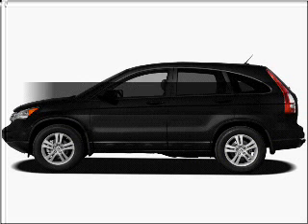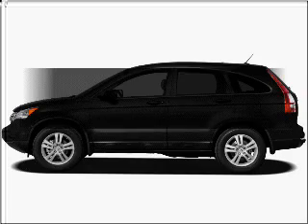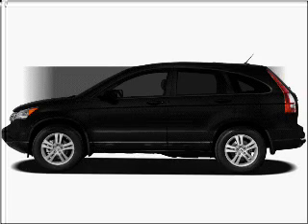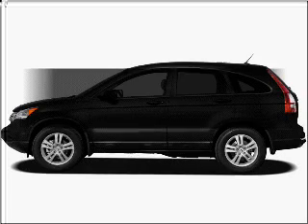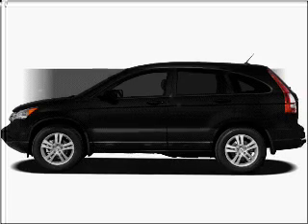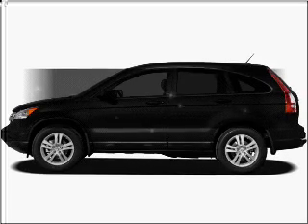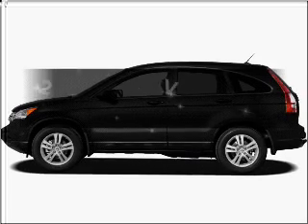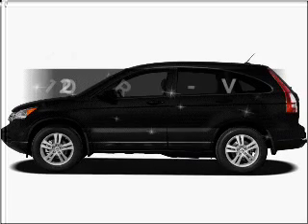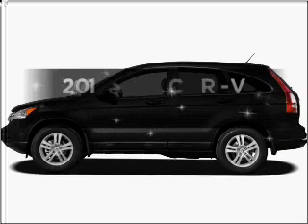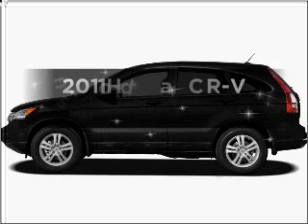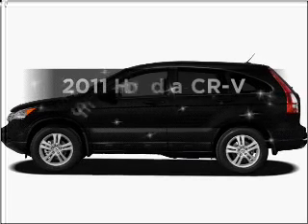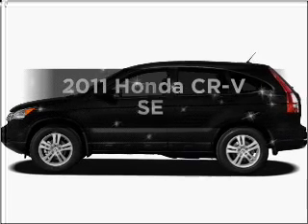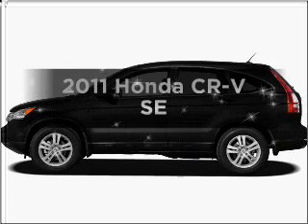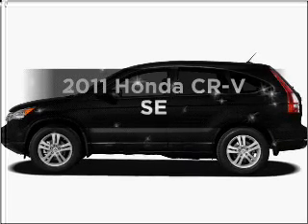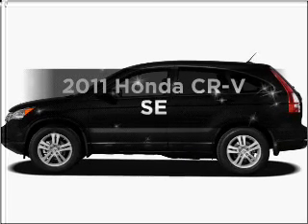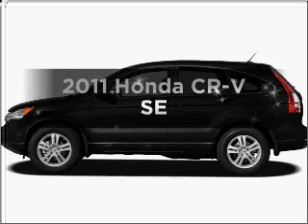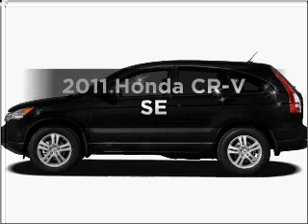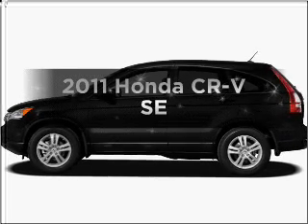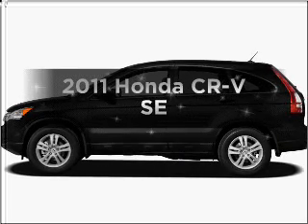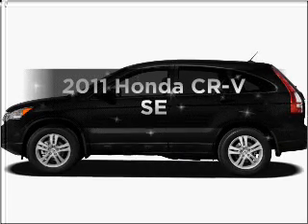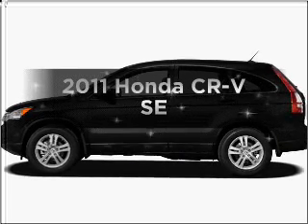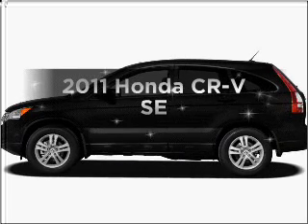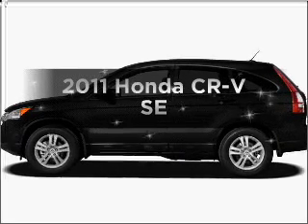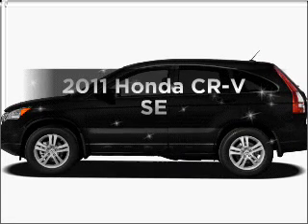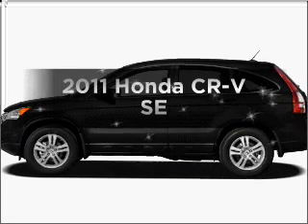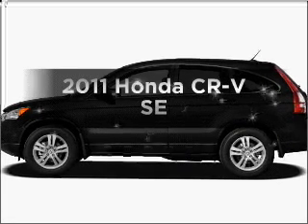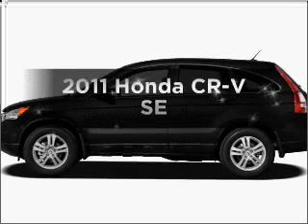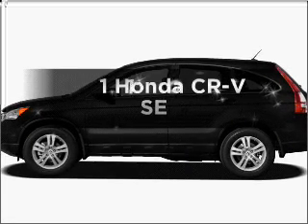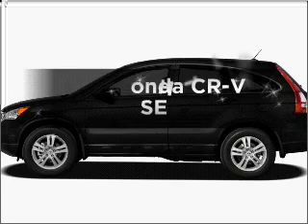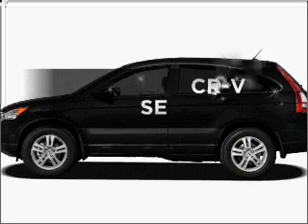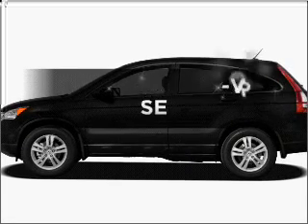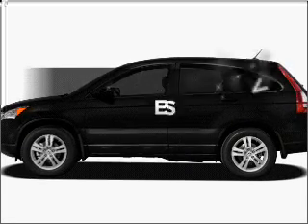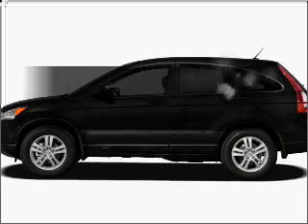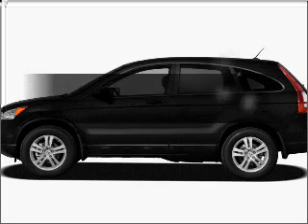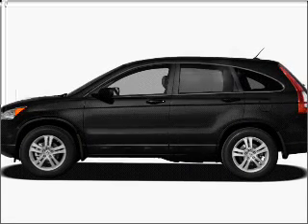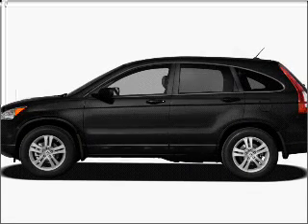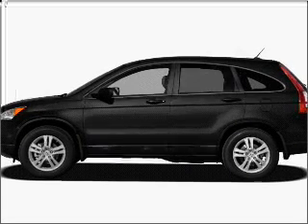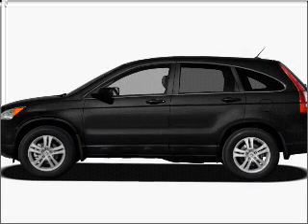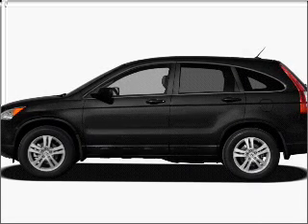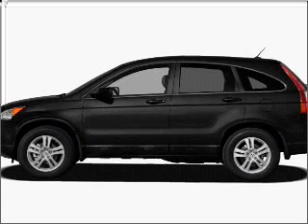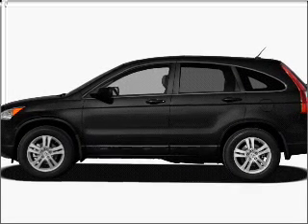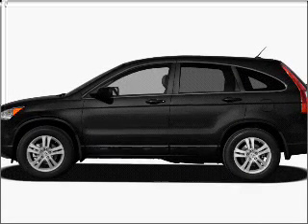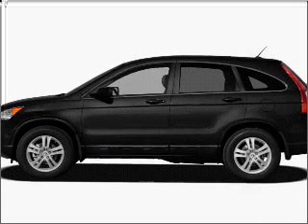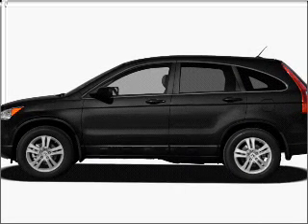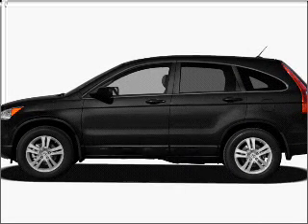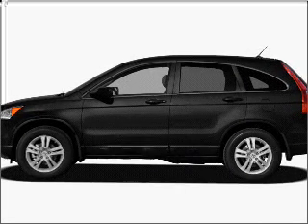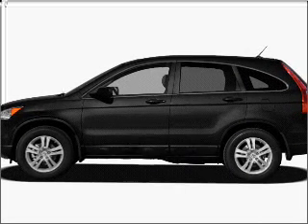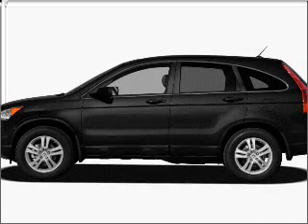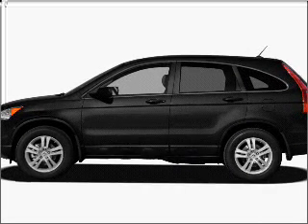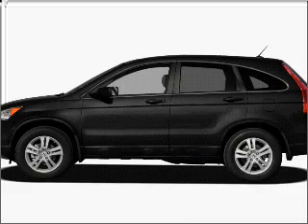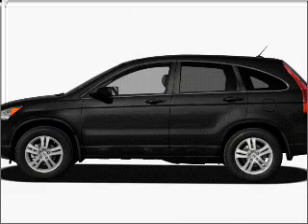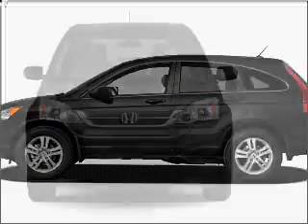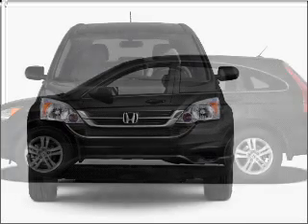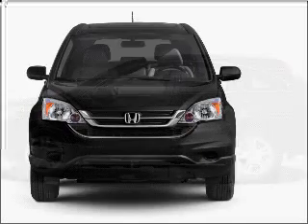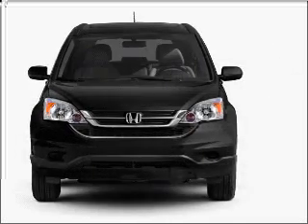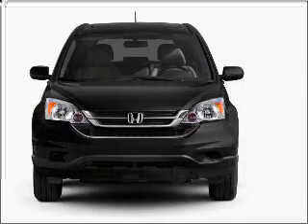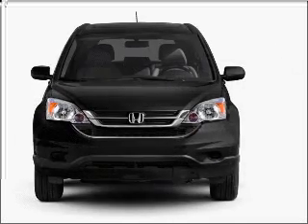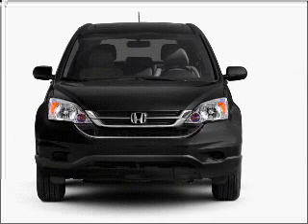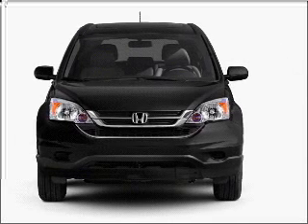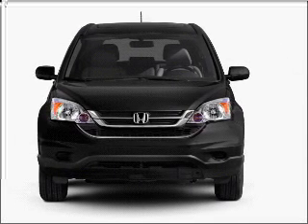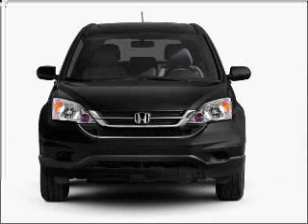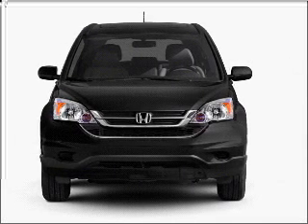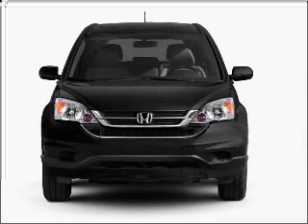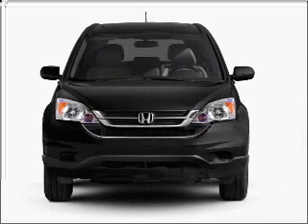Get noticed in this 2011 Honda CR-V. Everything you need under one roof with this great vehicle.